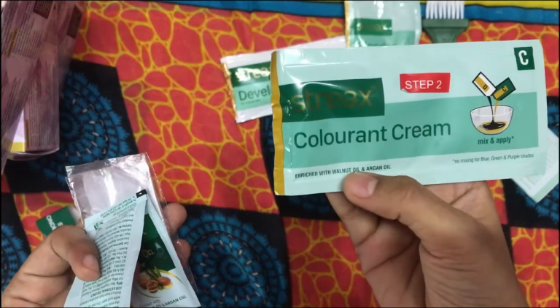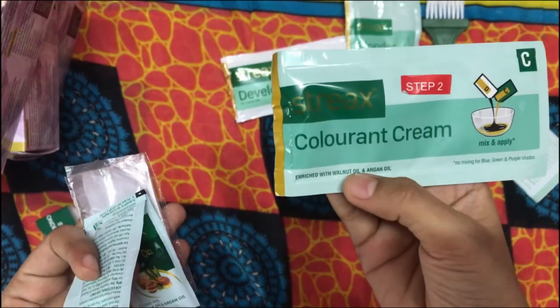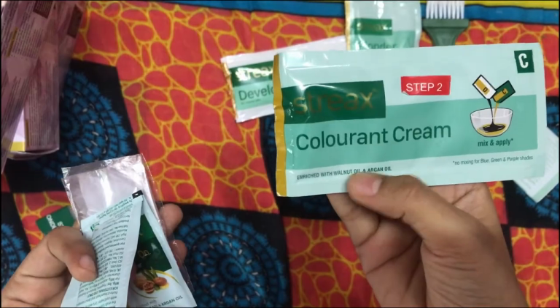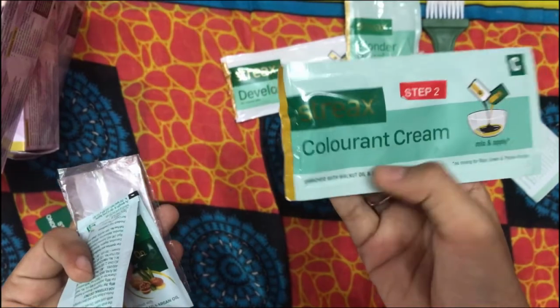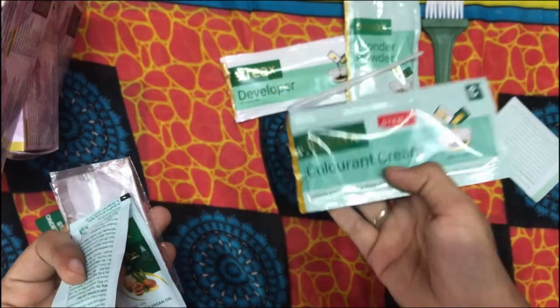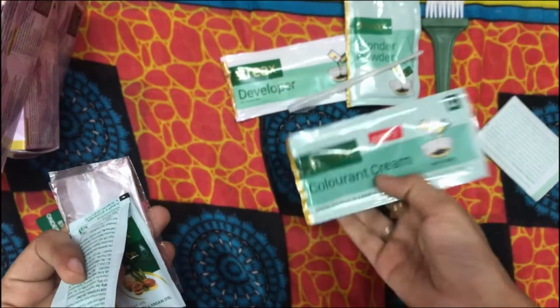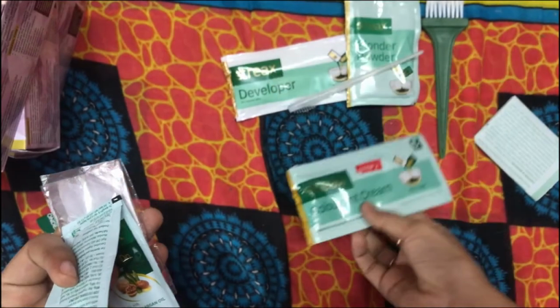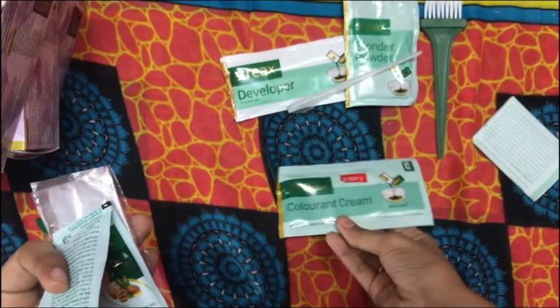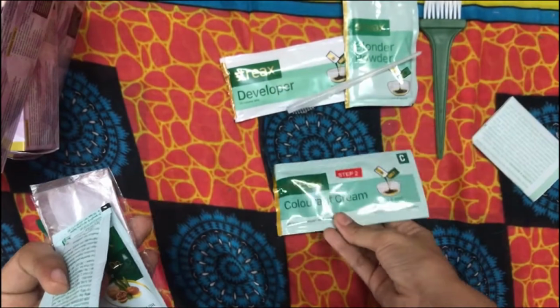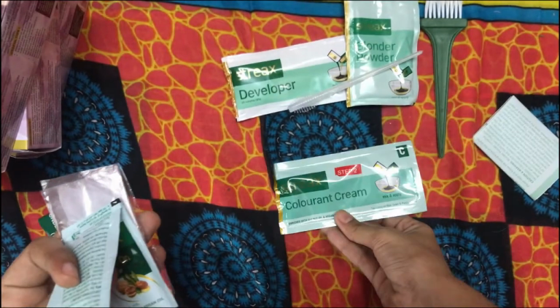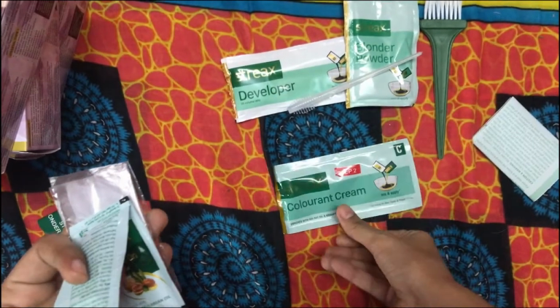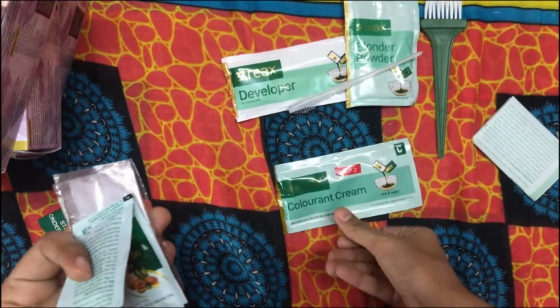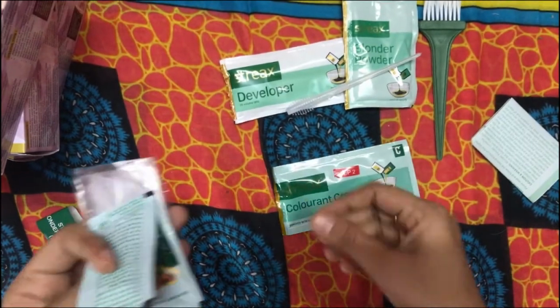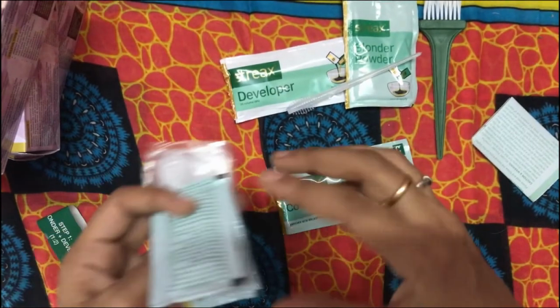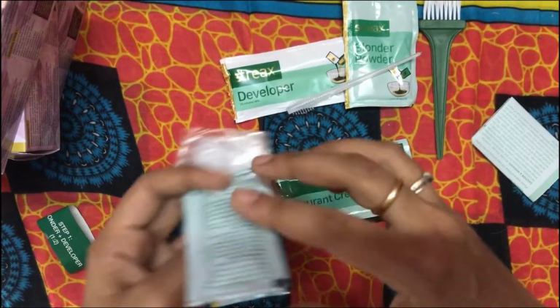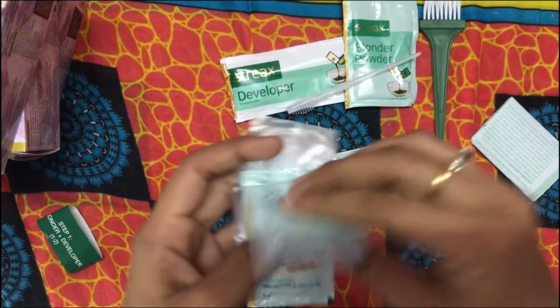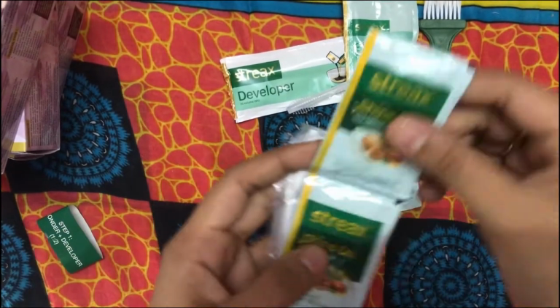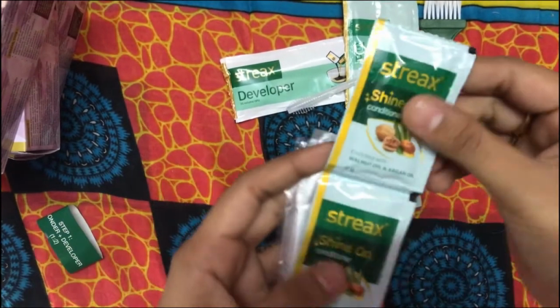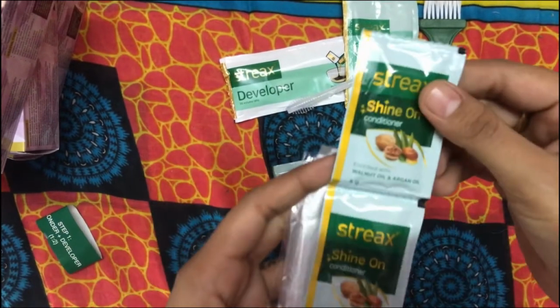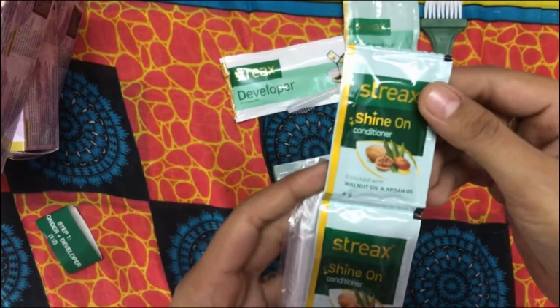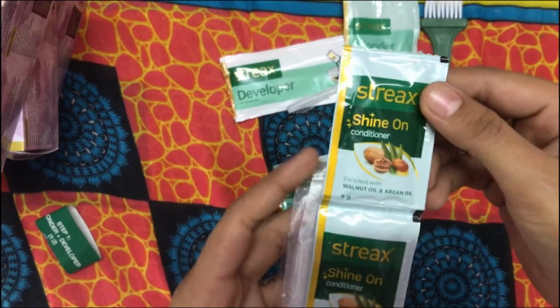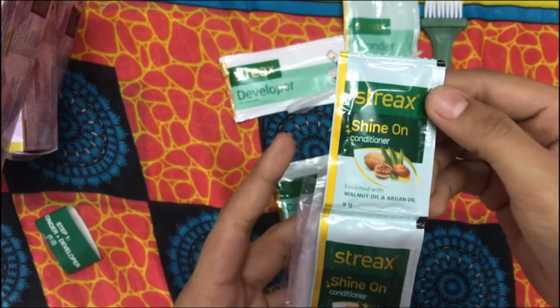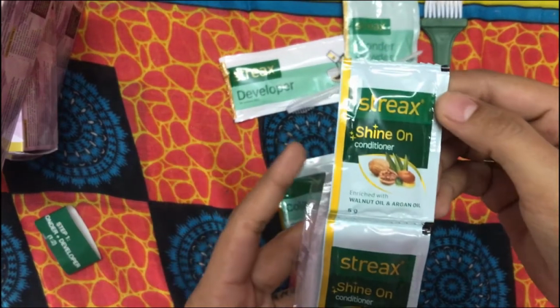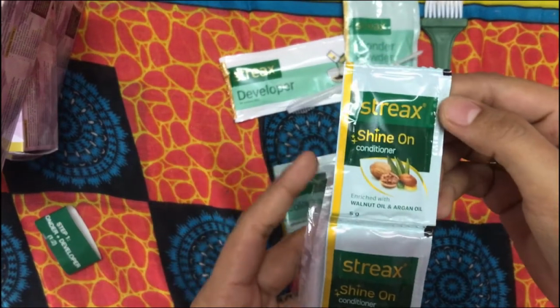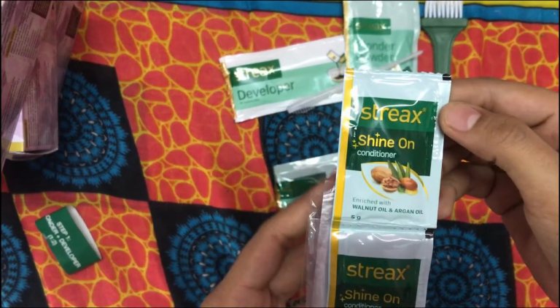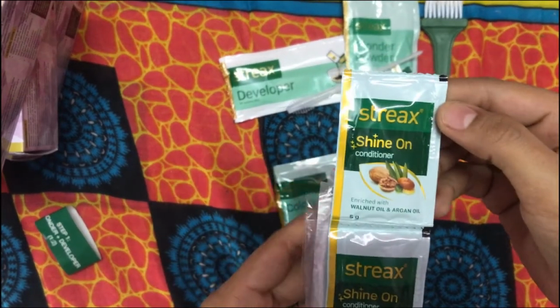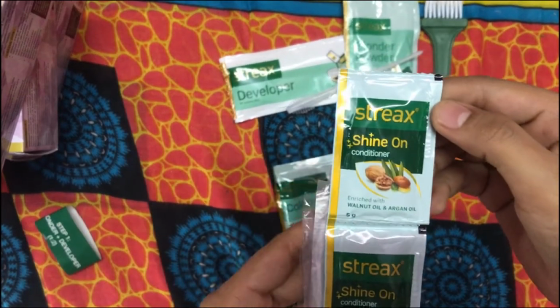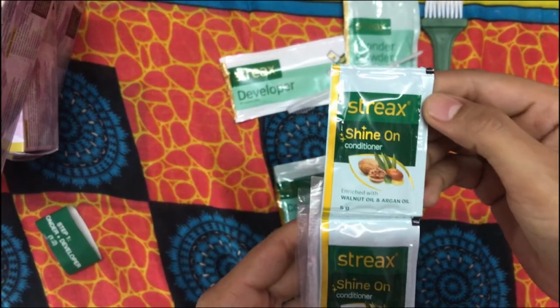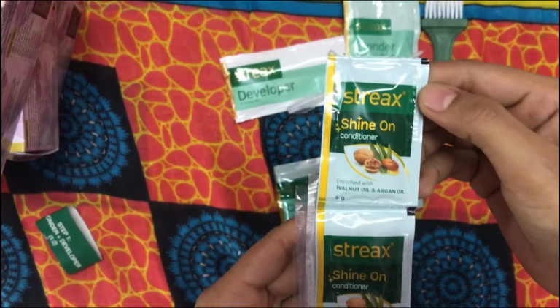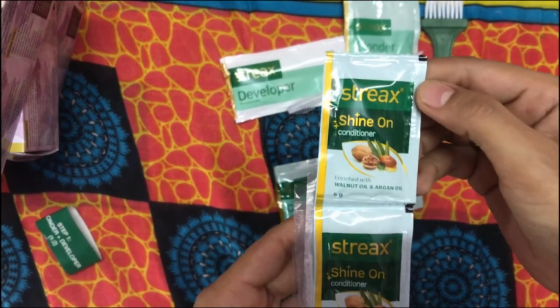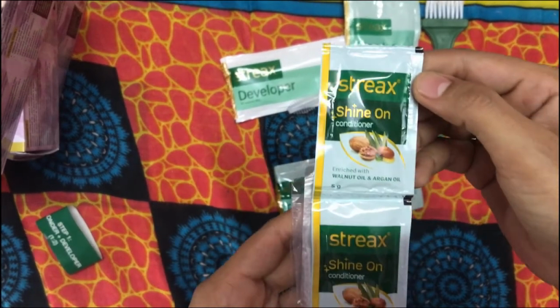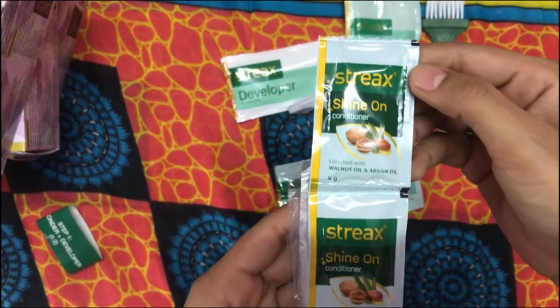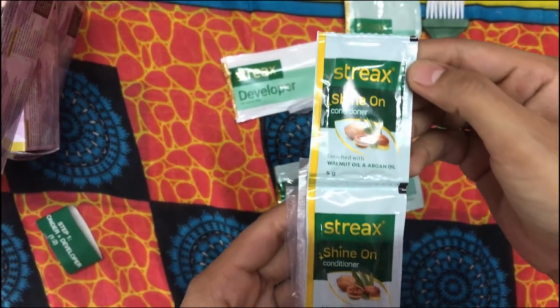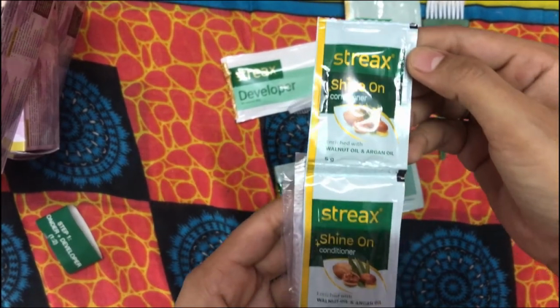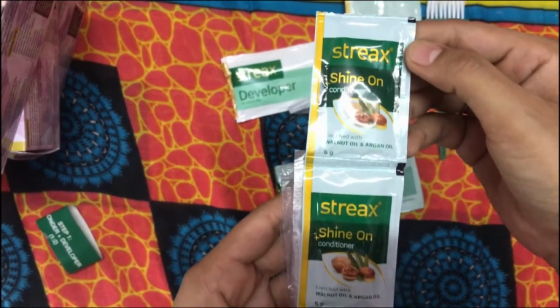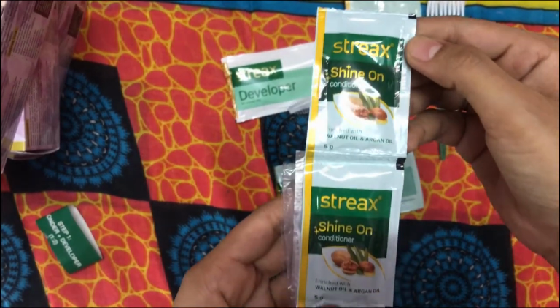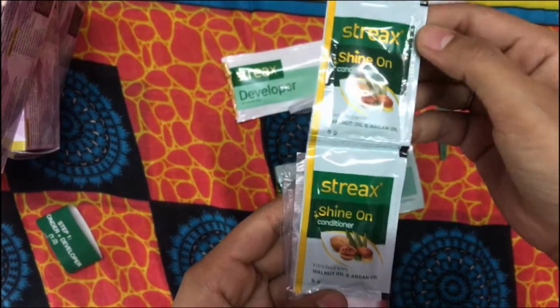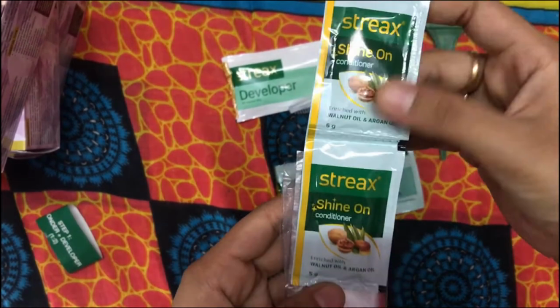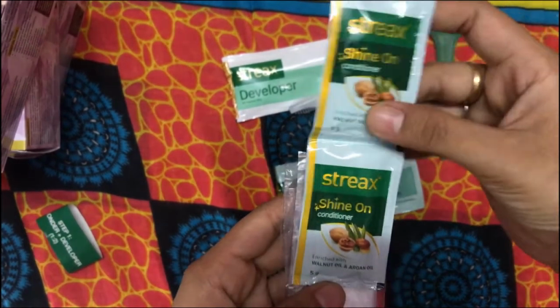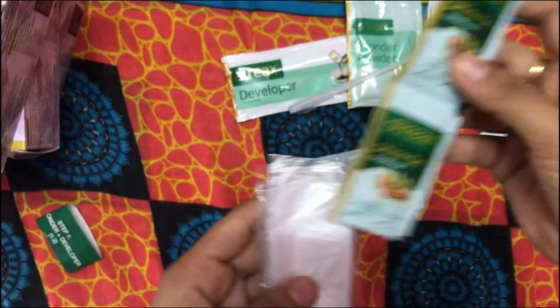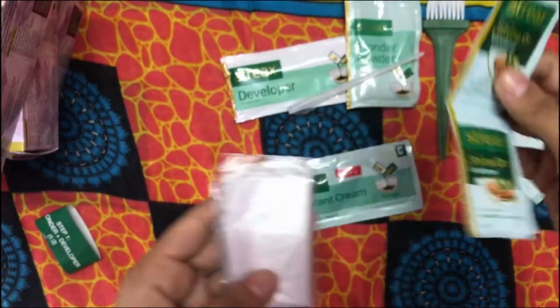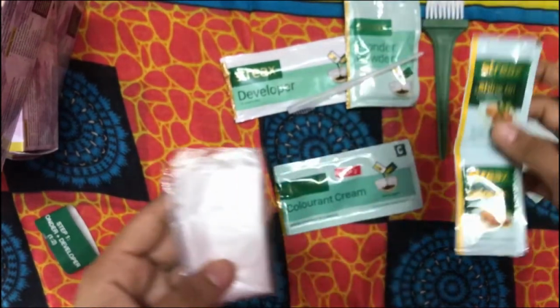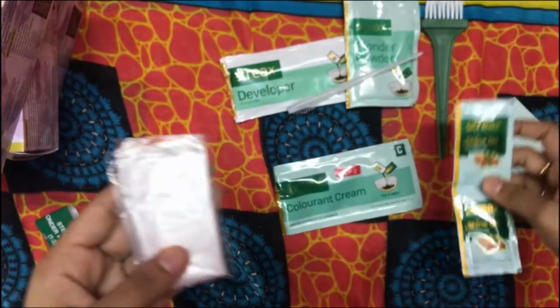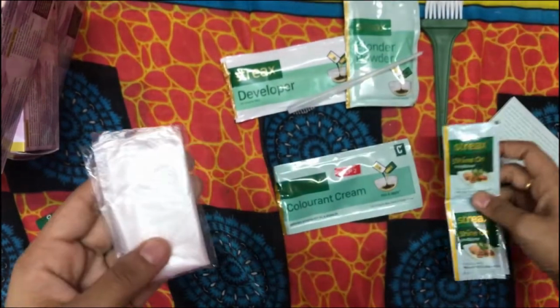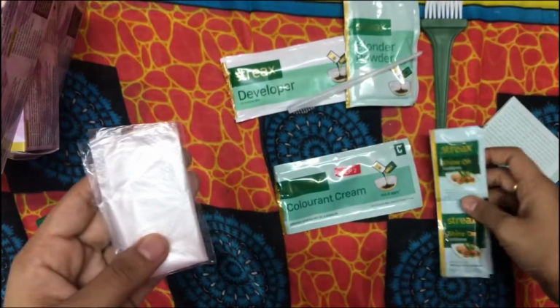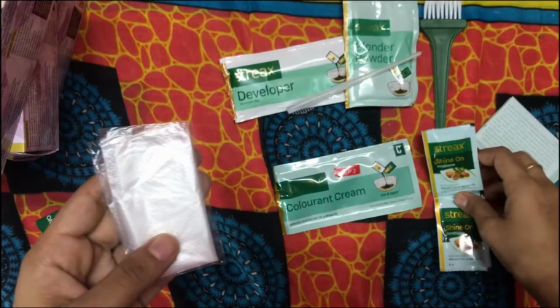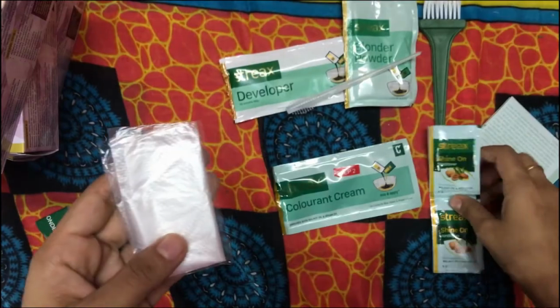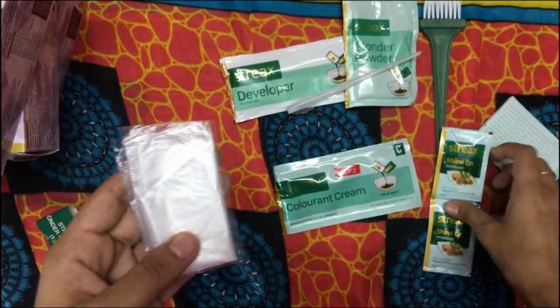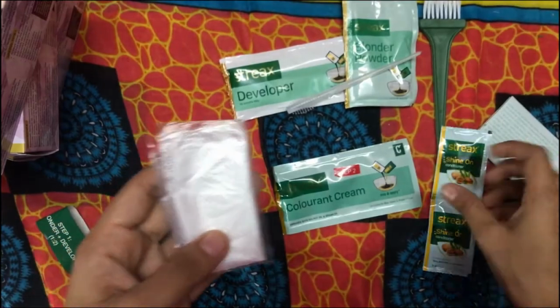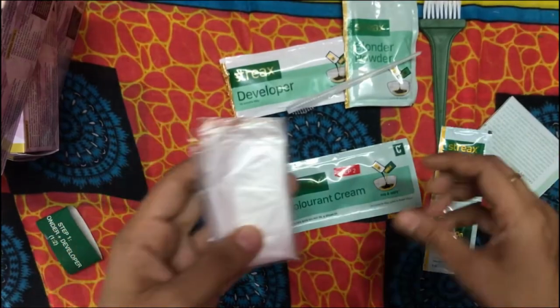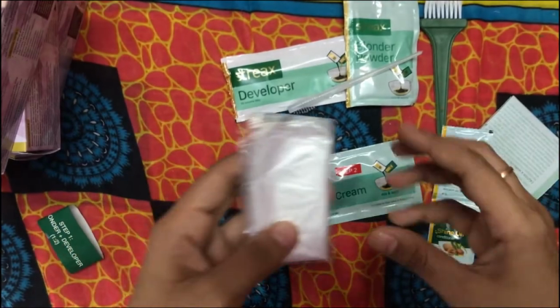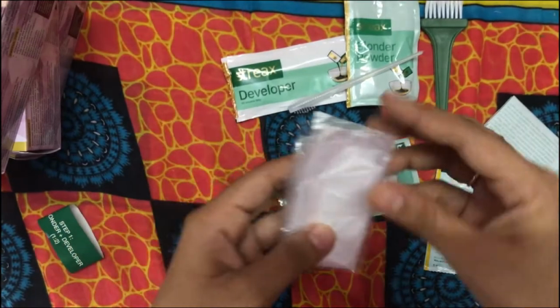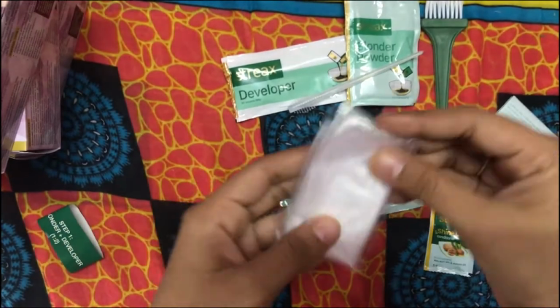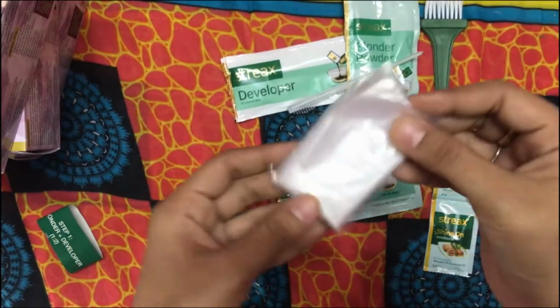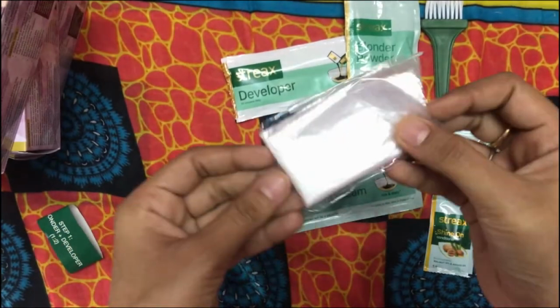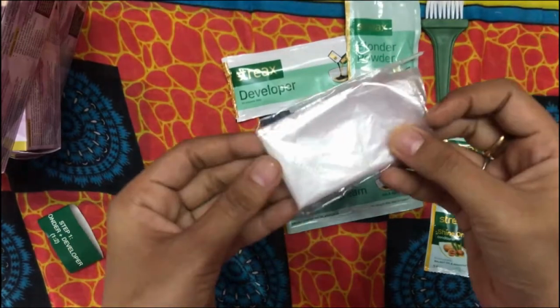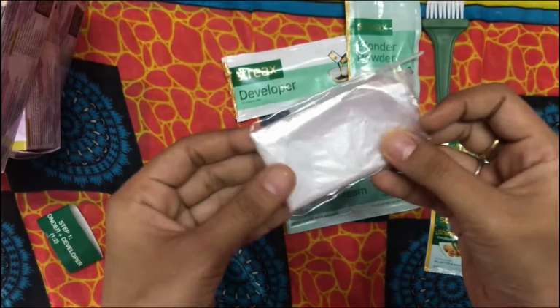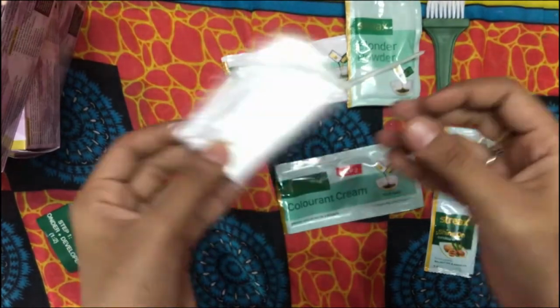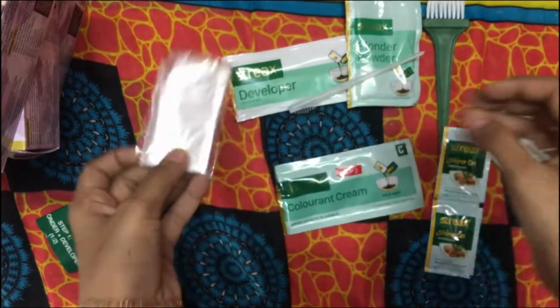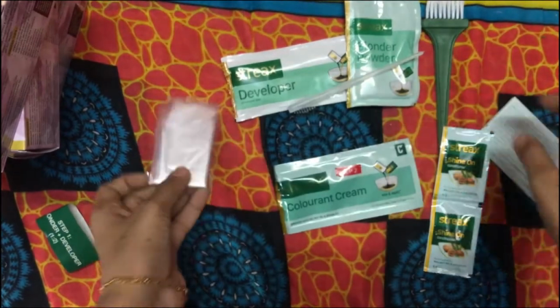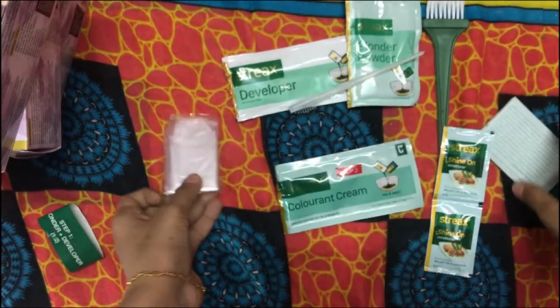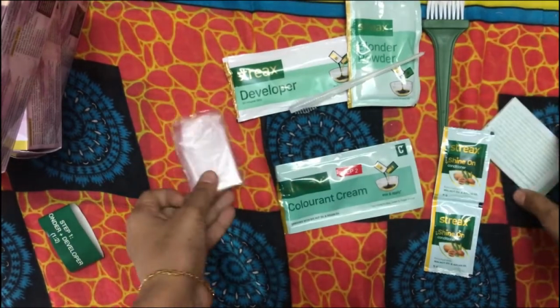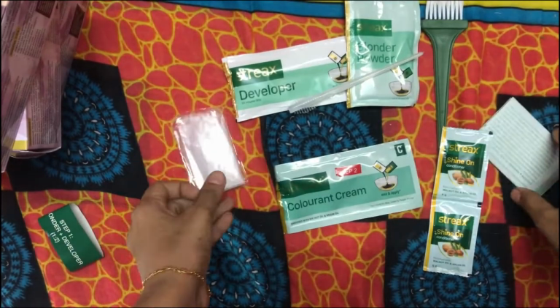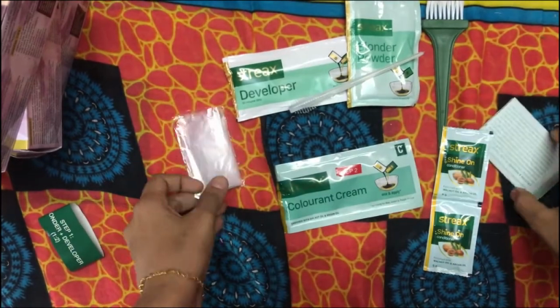There is a hair color brush. There is a purple color and cream. There are two sachets of conditioner.